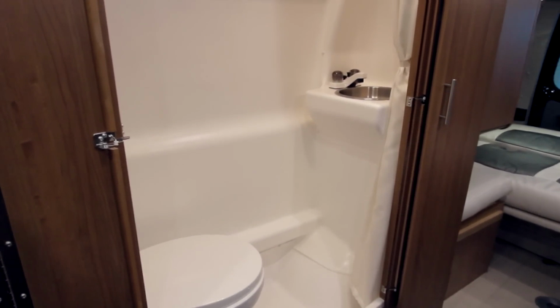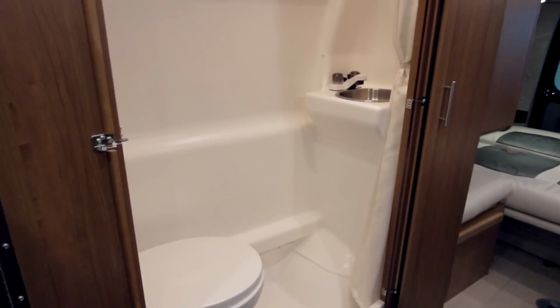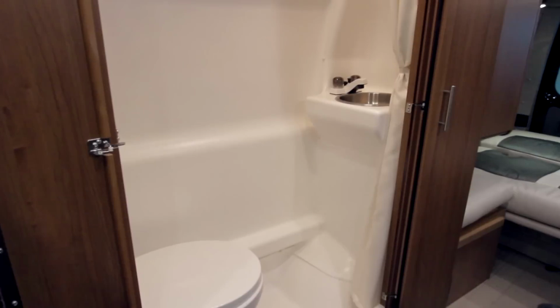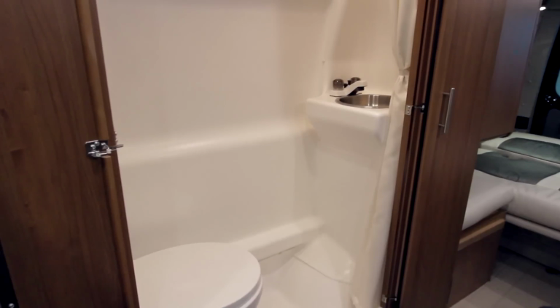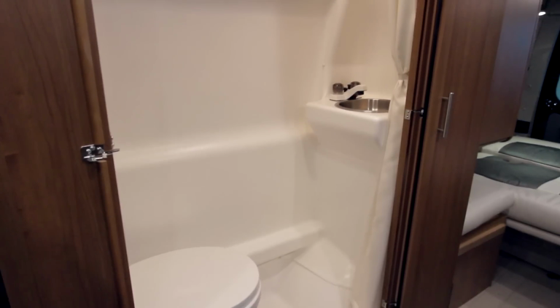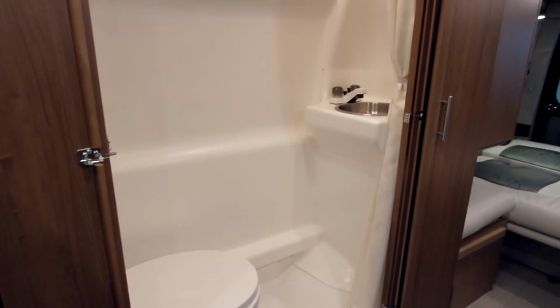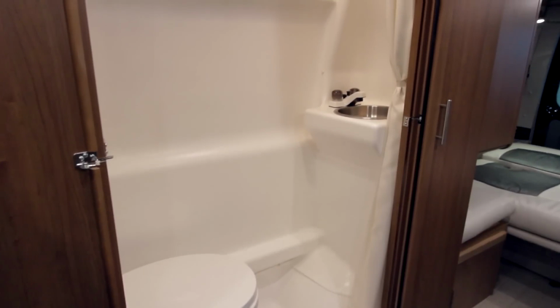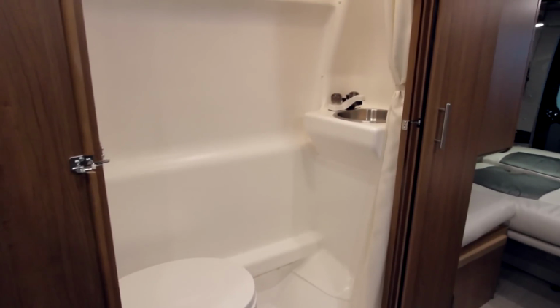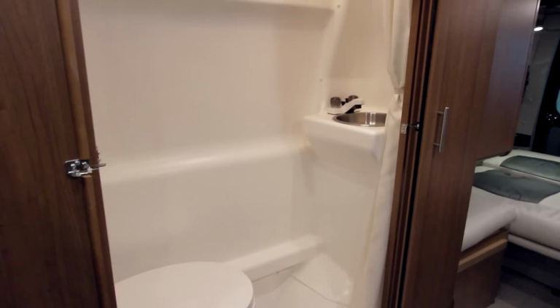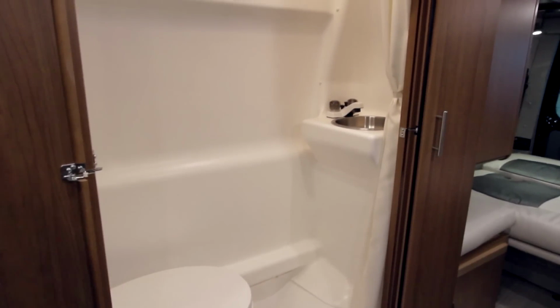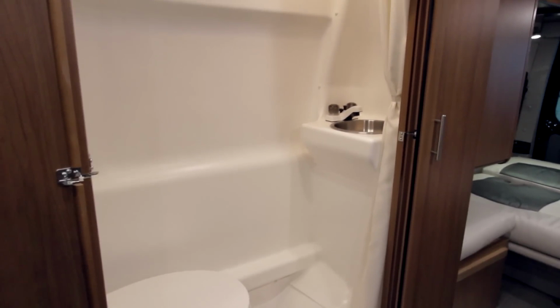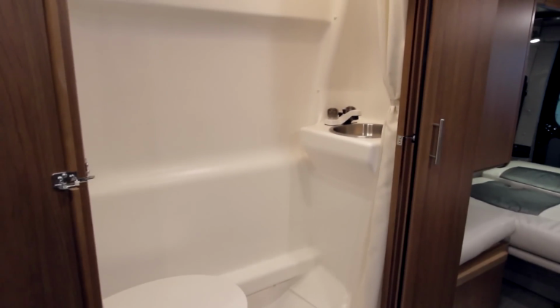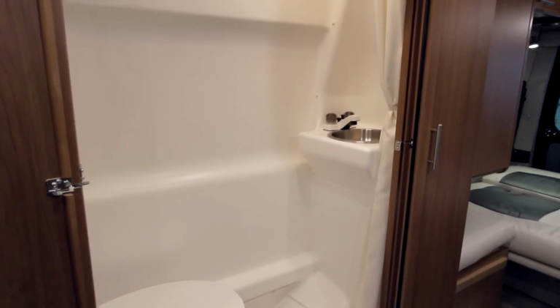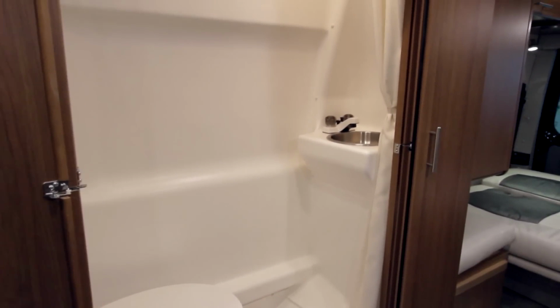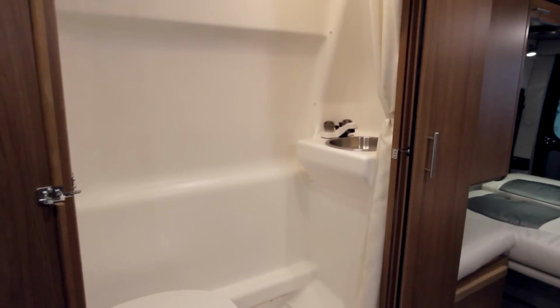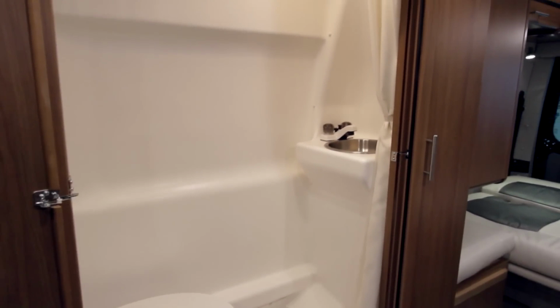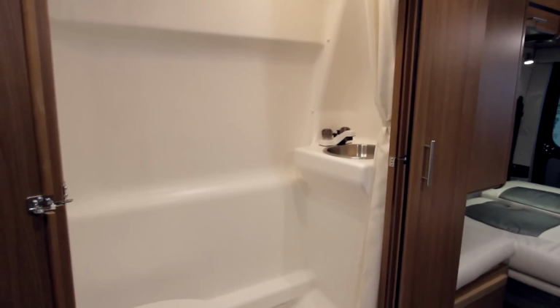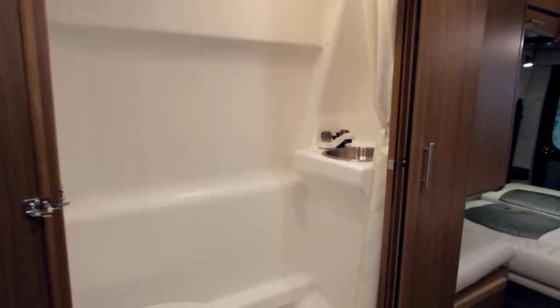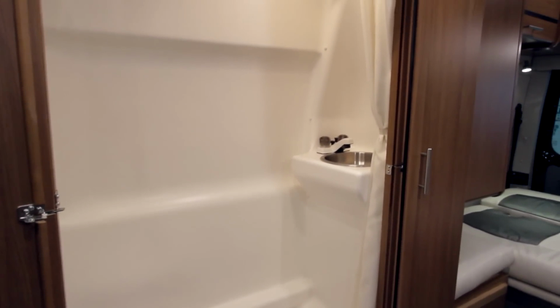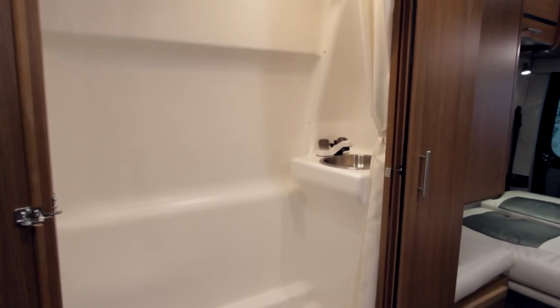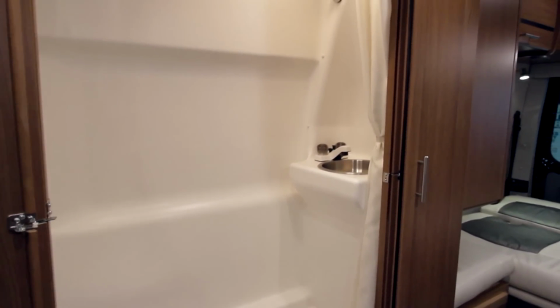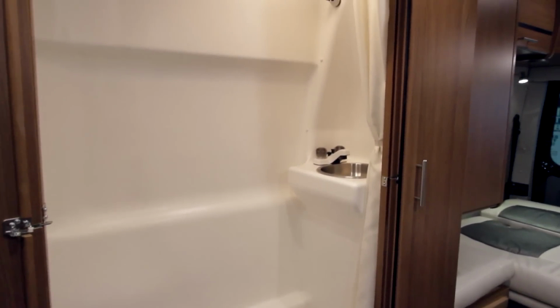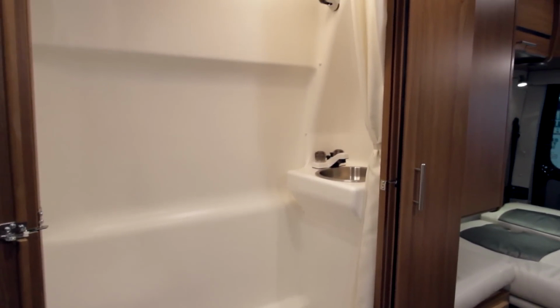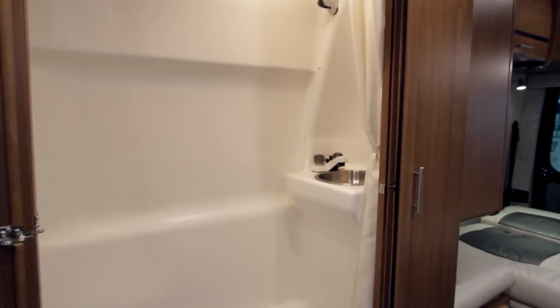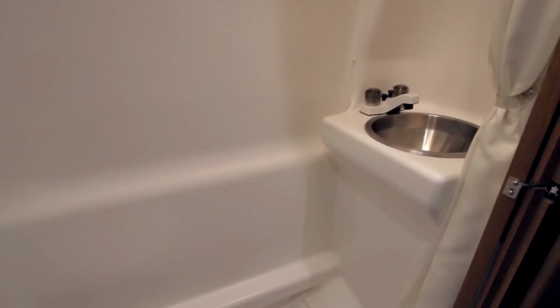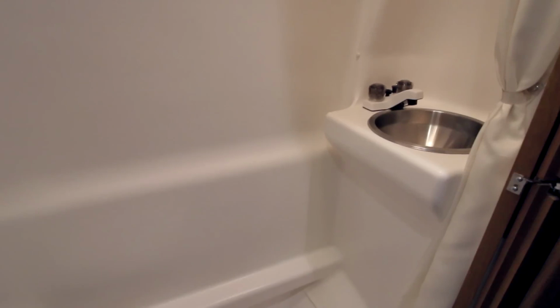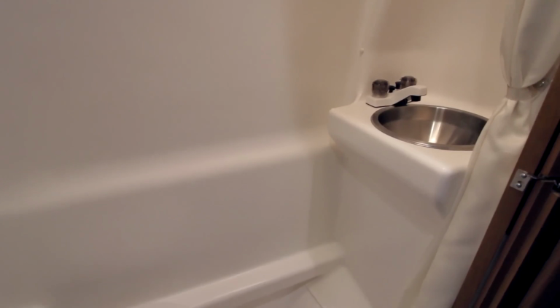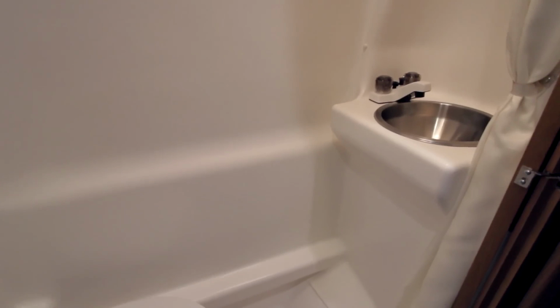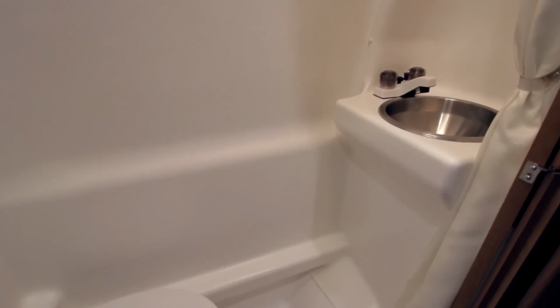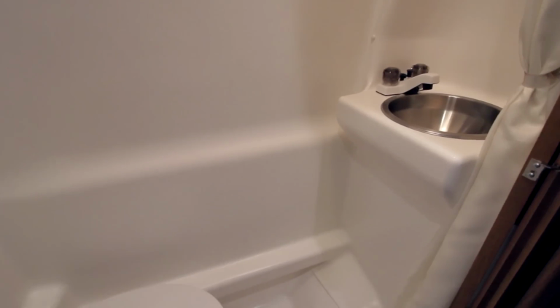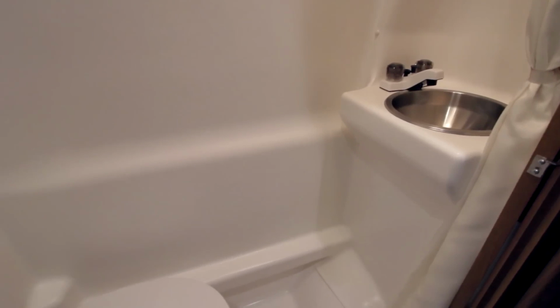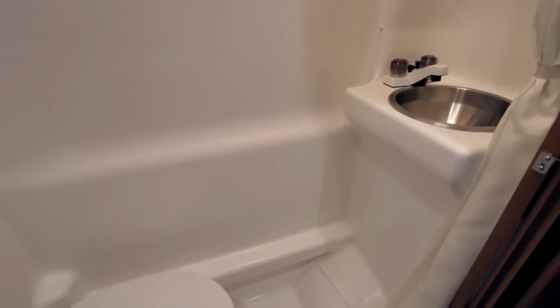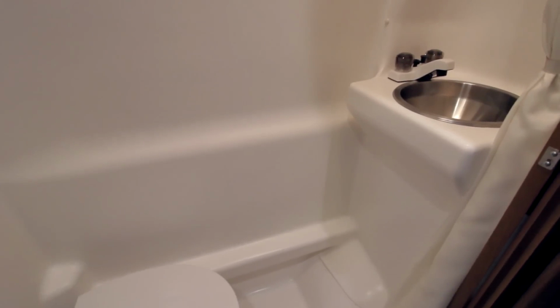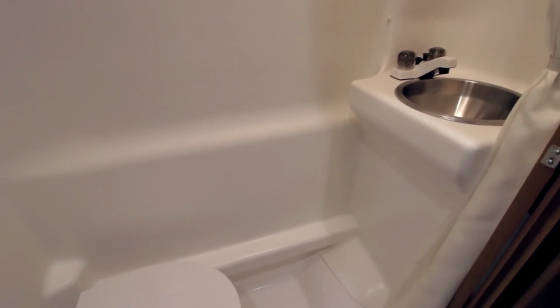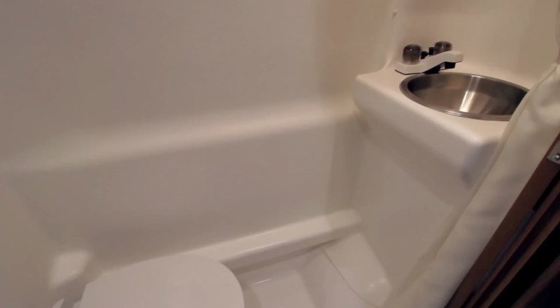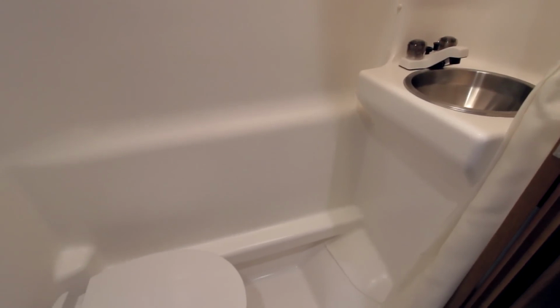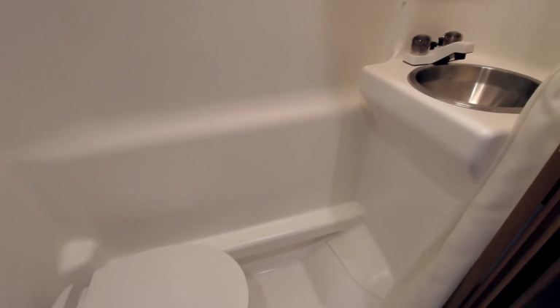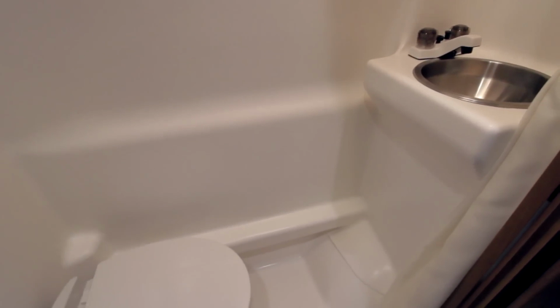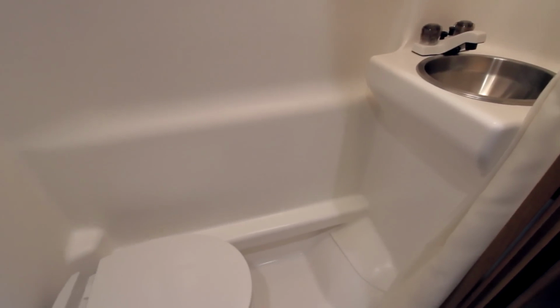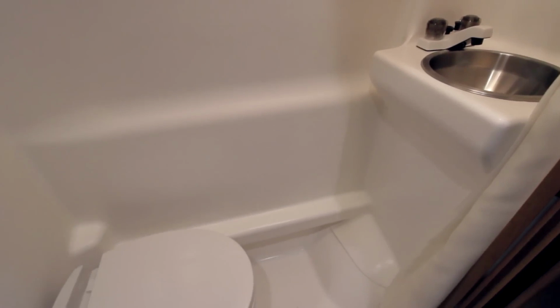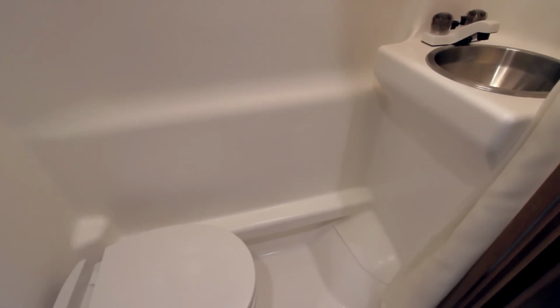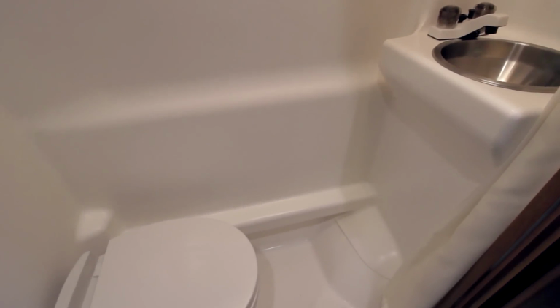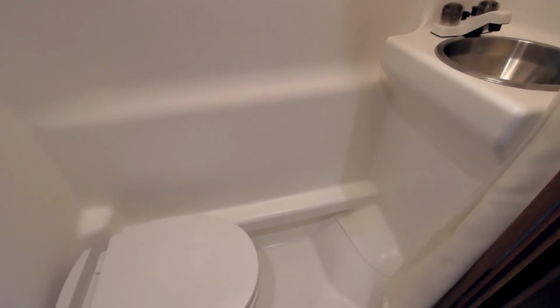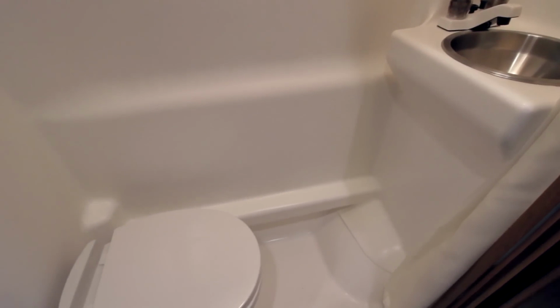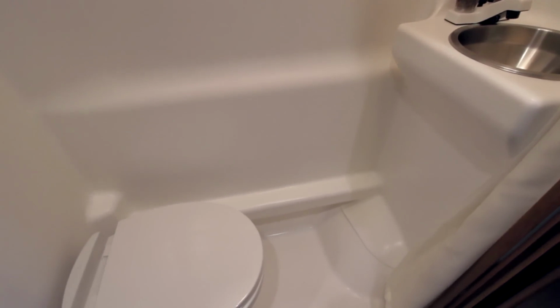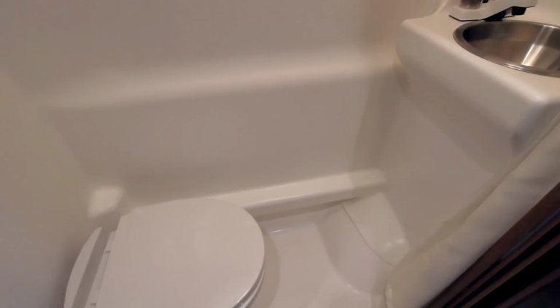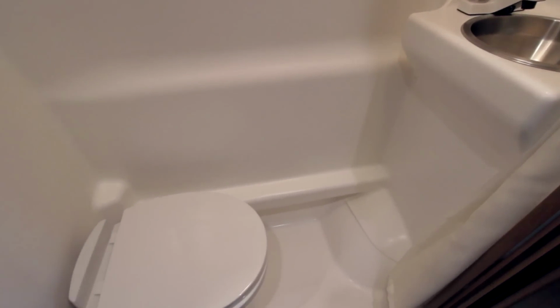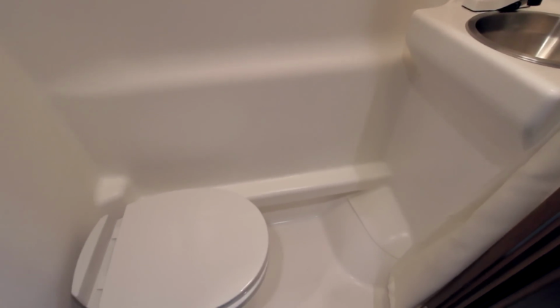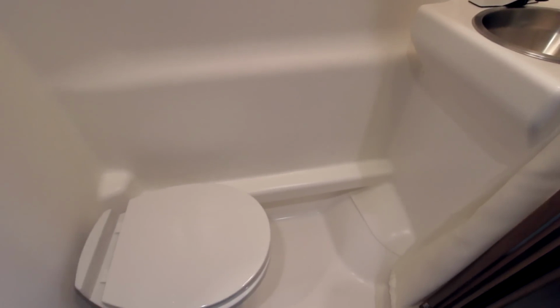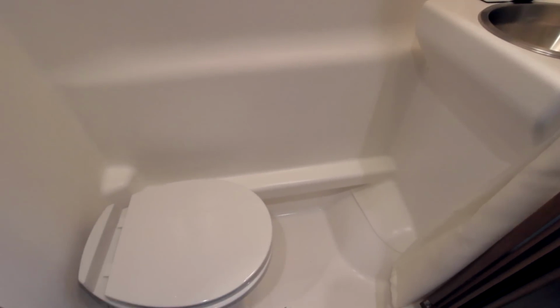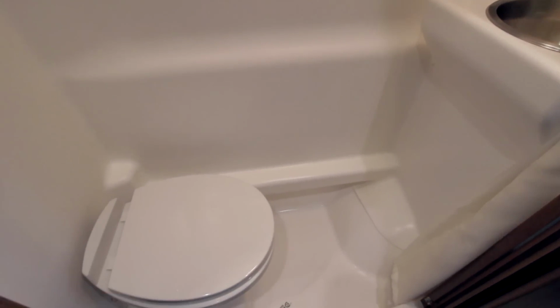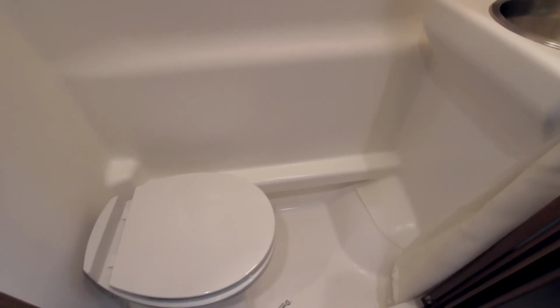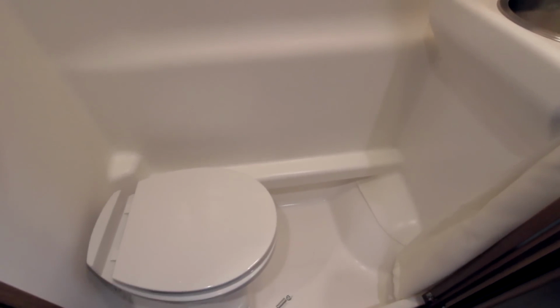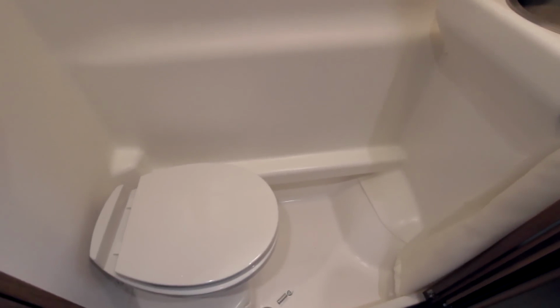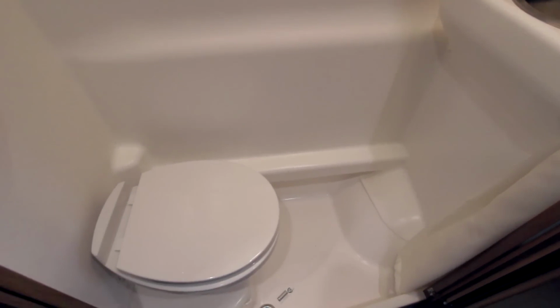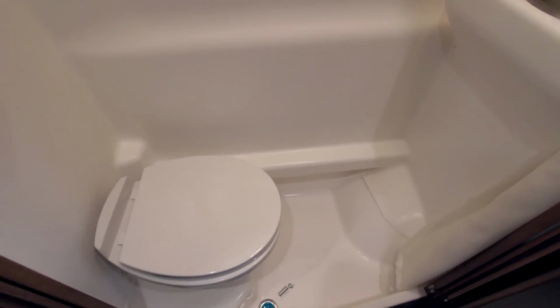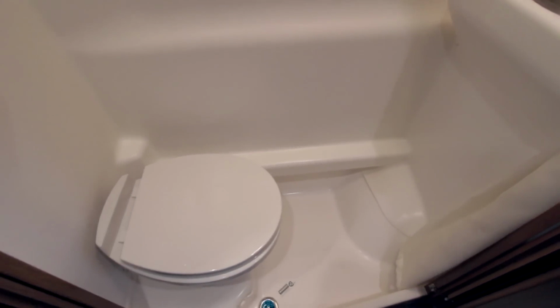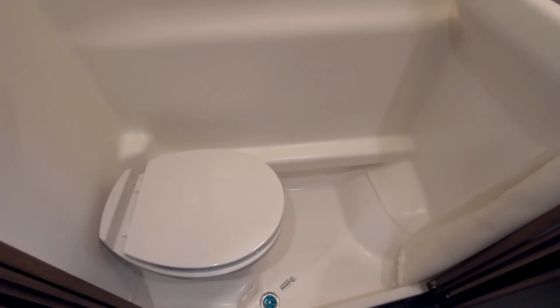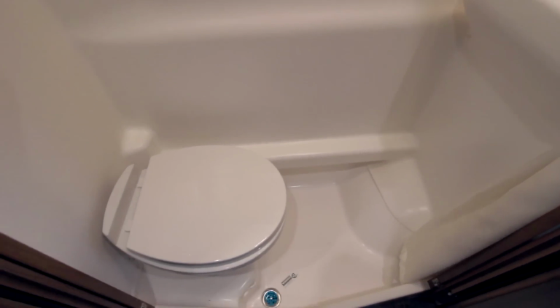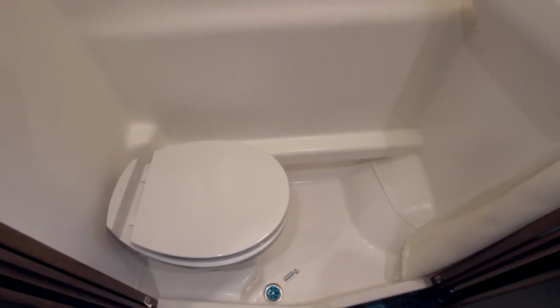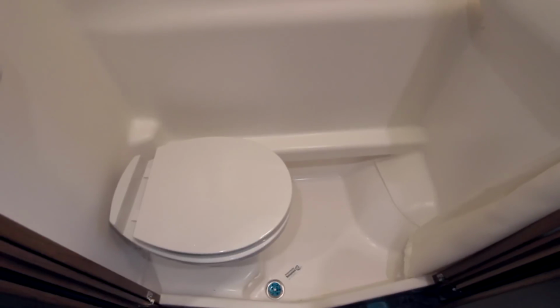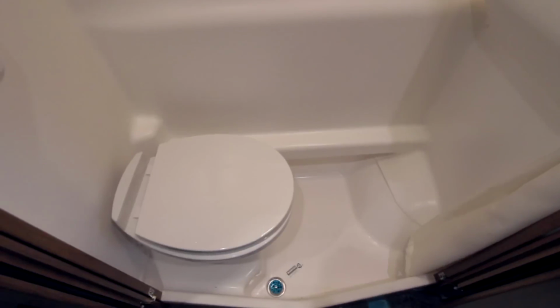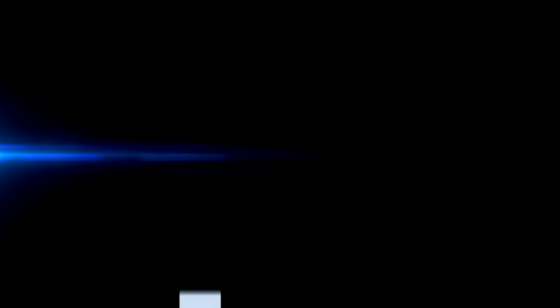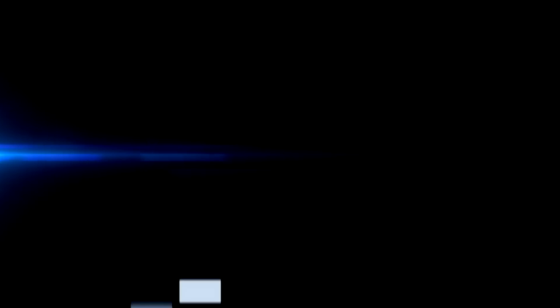Comfortable while still being effective, the Aira offers a shower with wall surround, bath cabinet, and three-component soap dispenser.